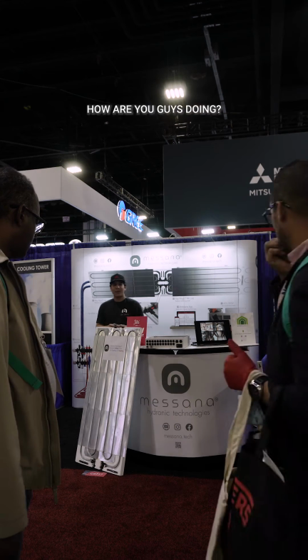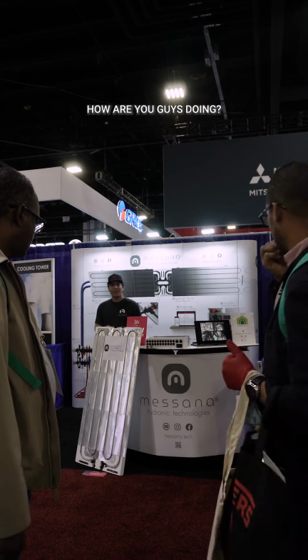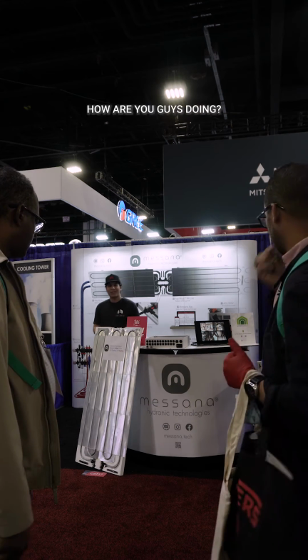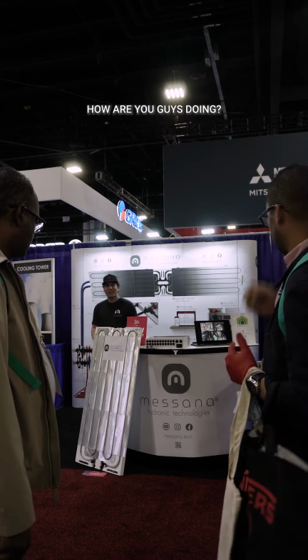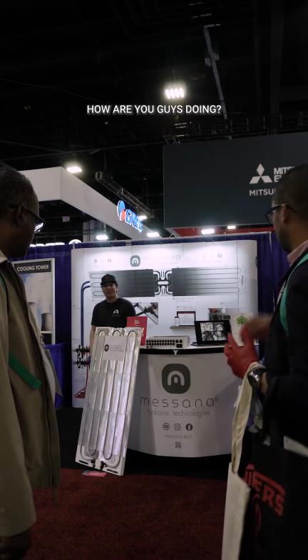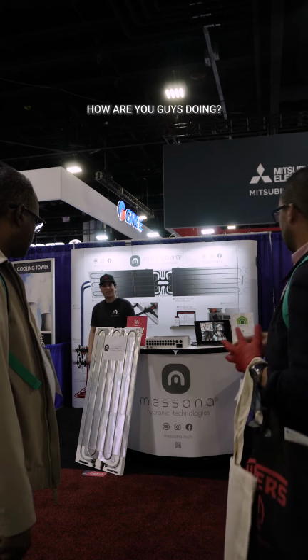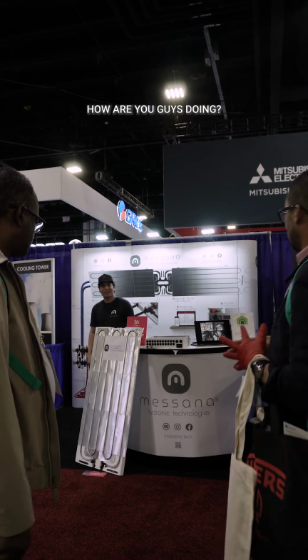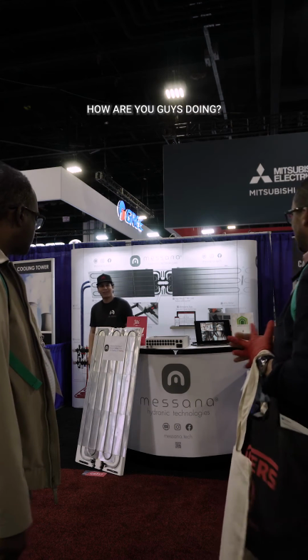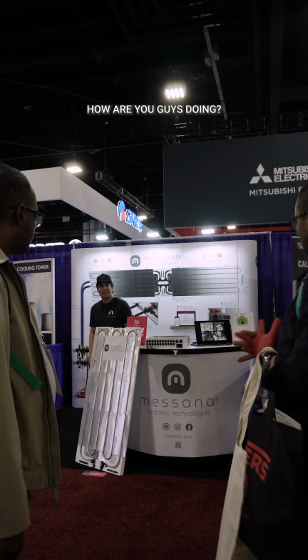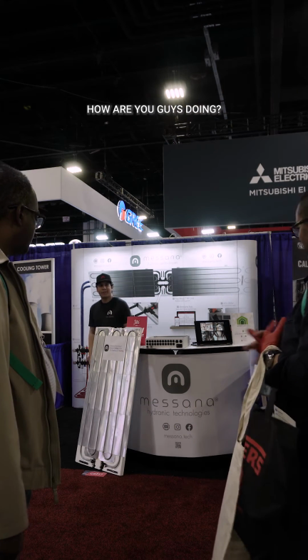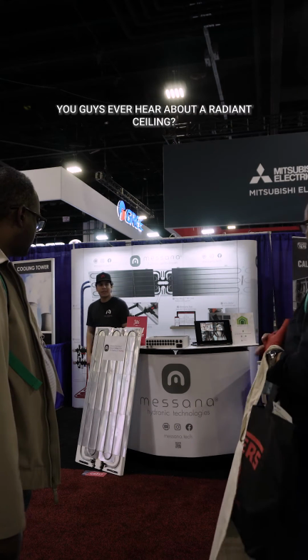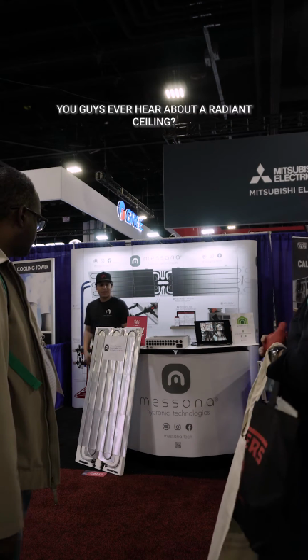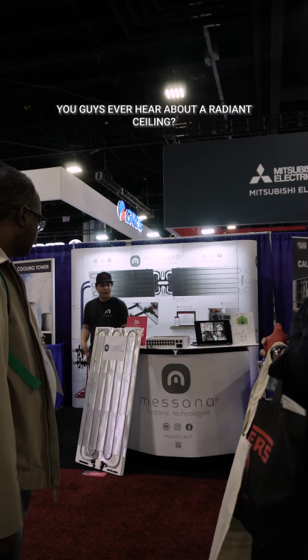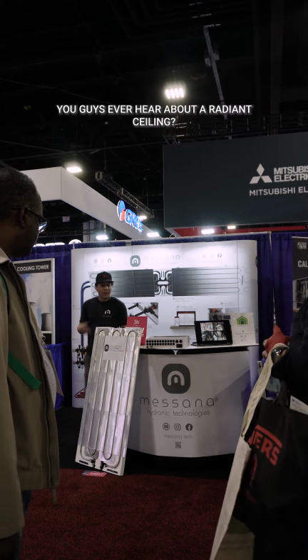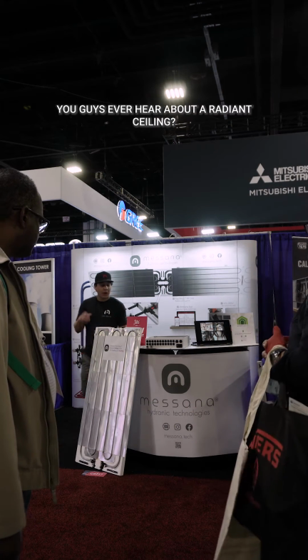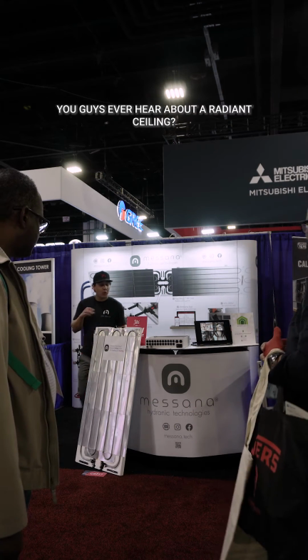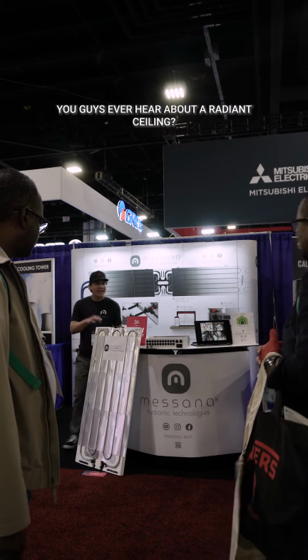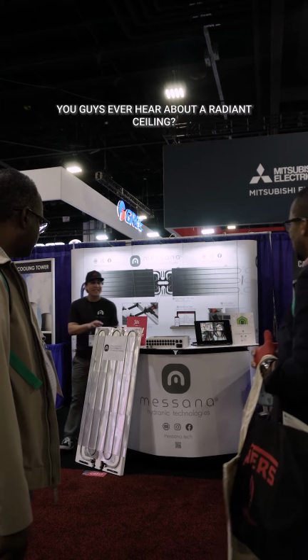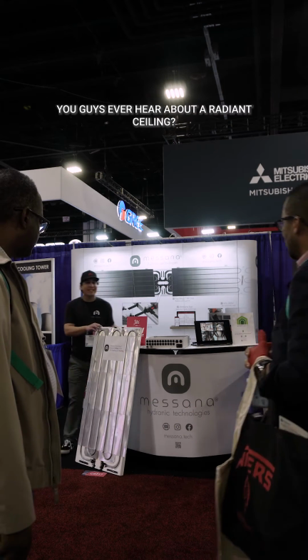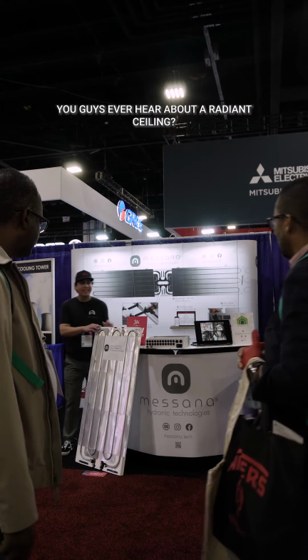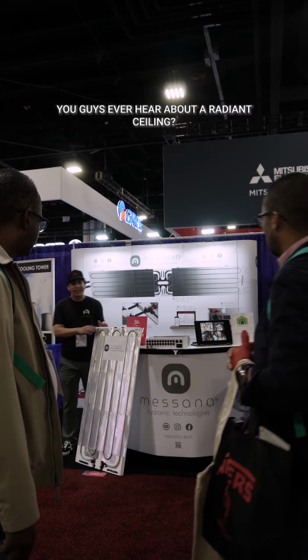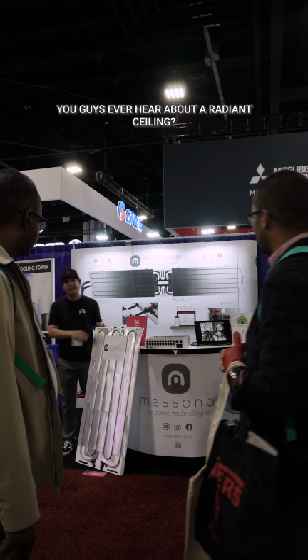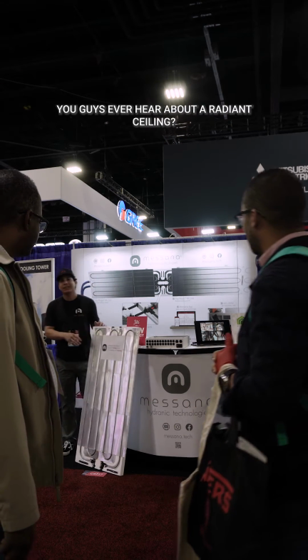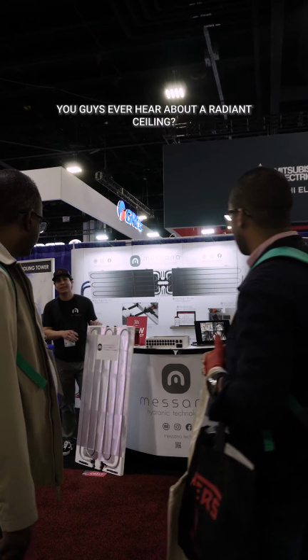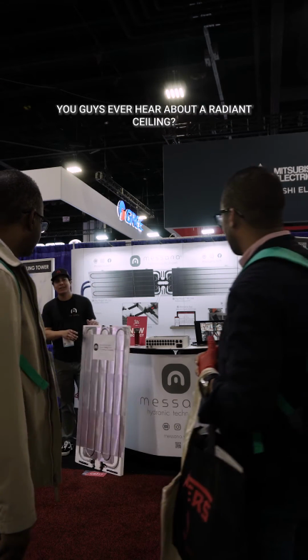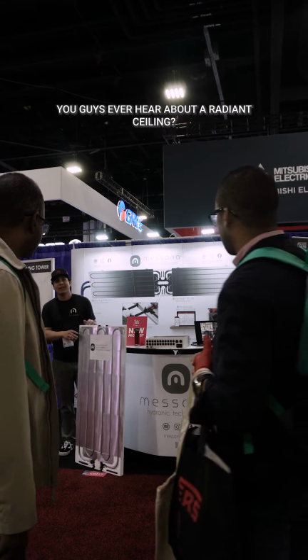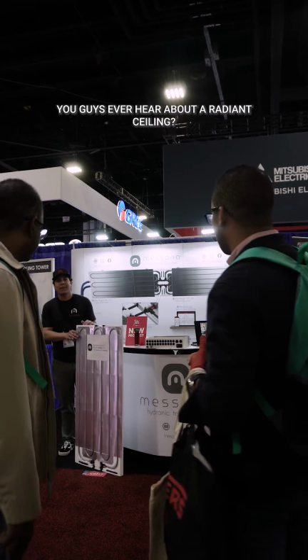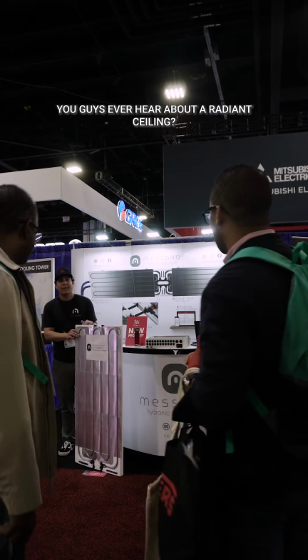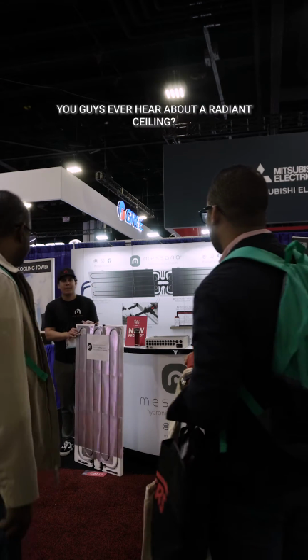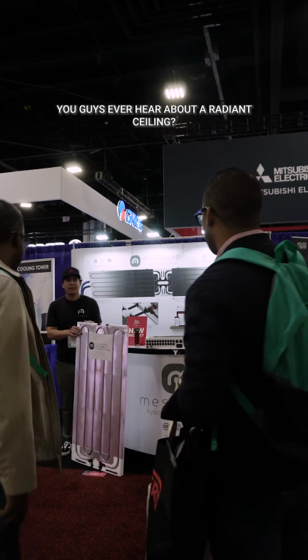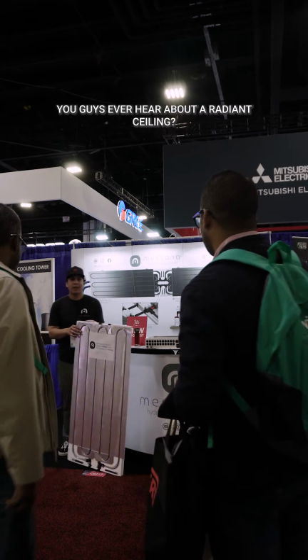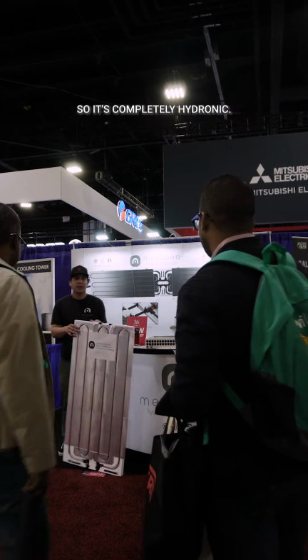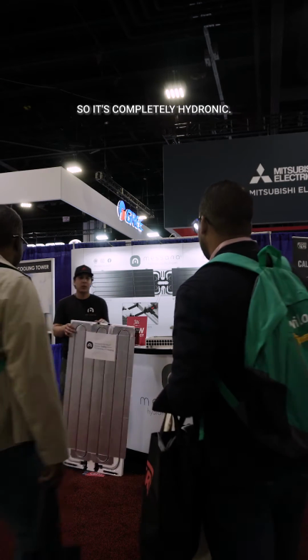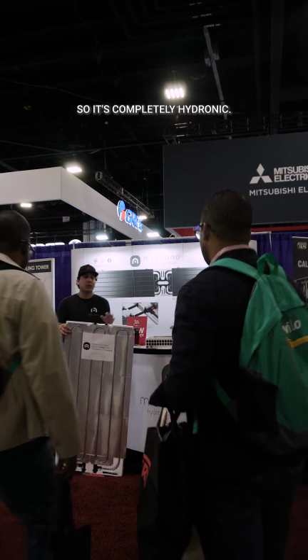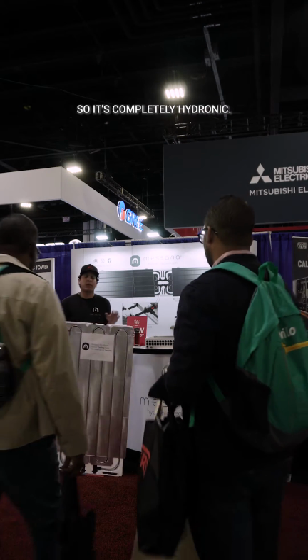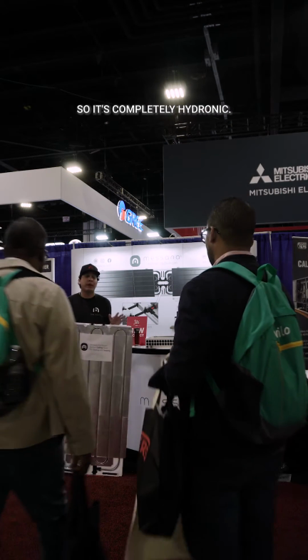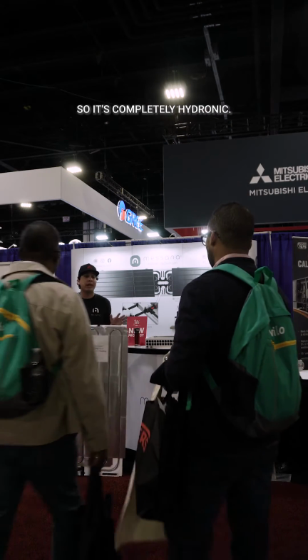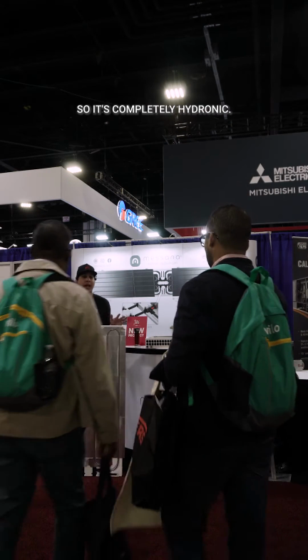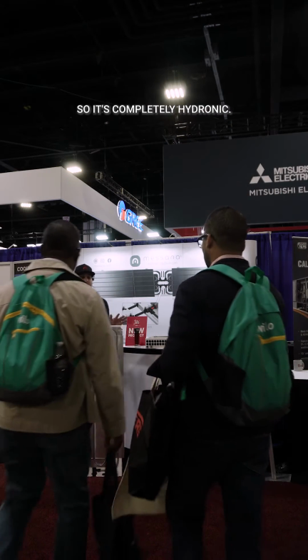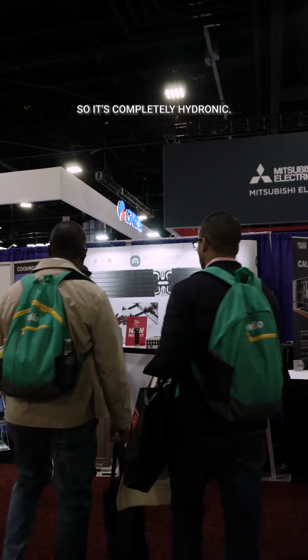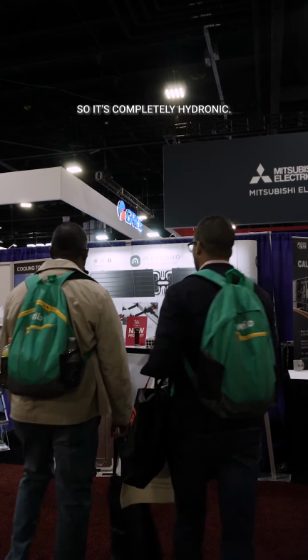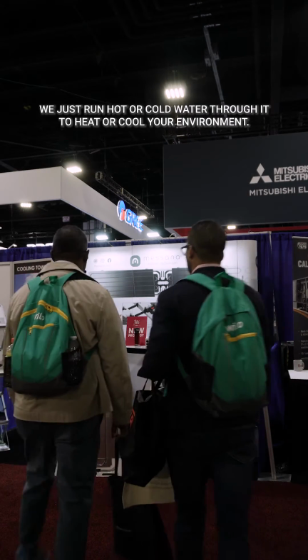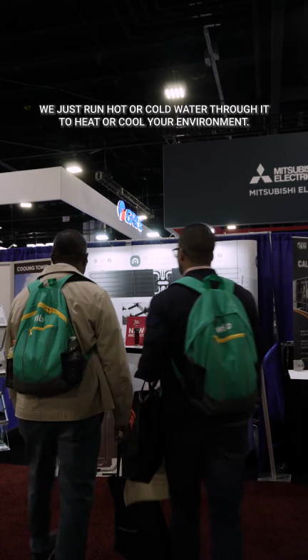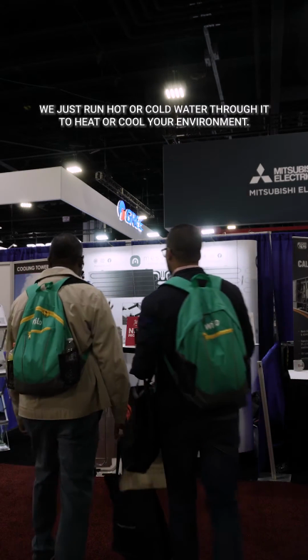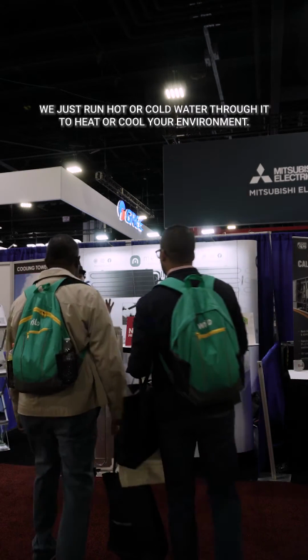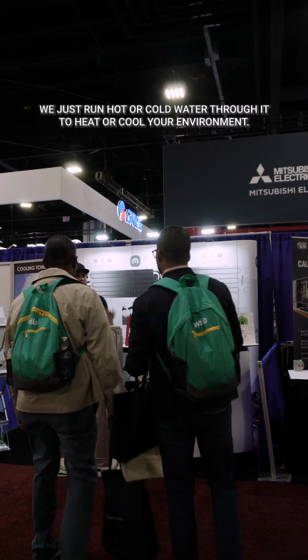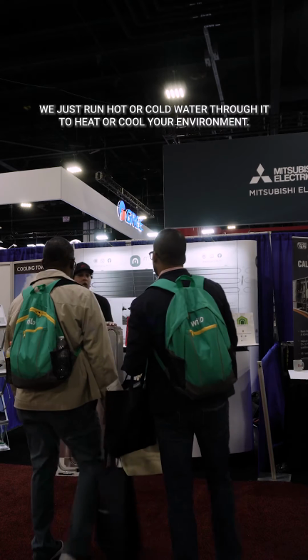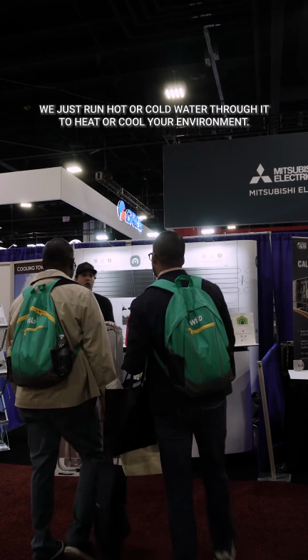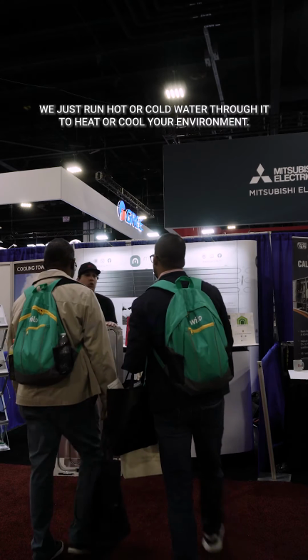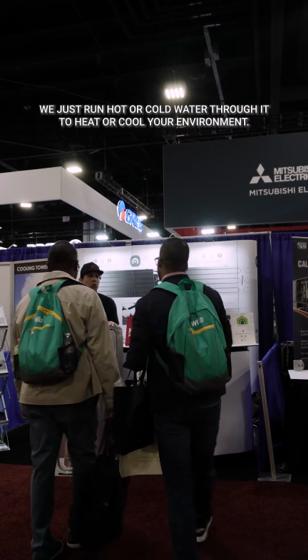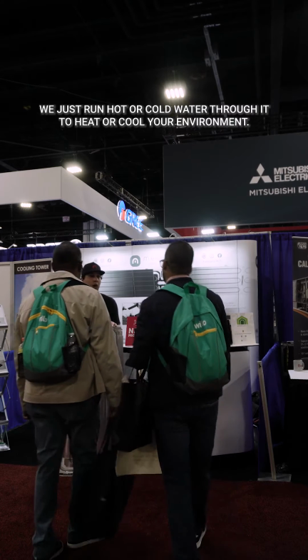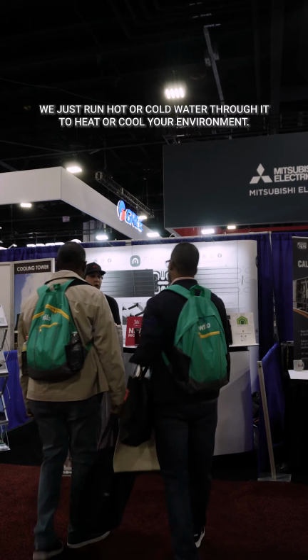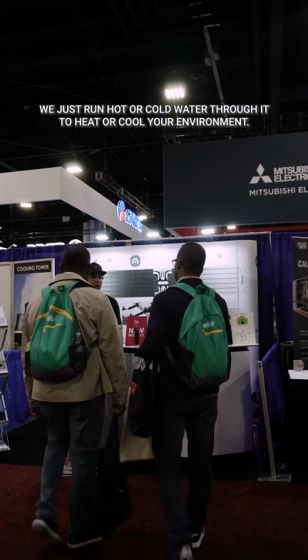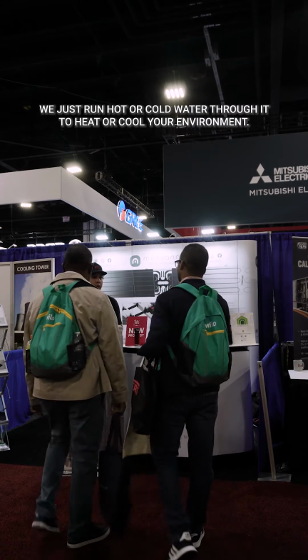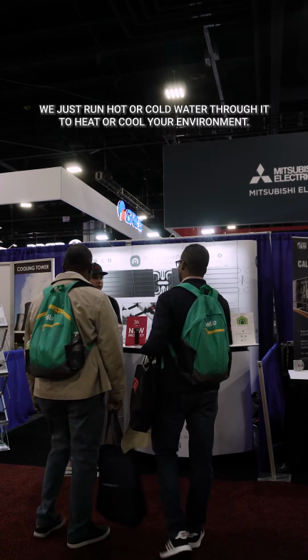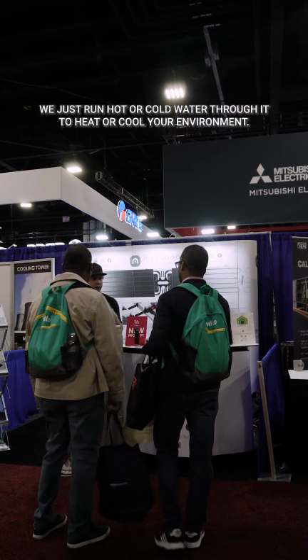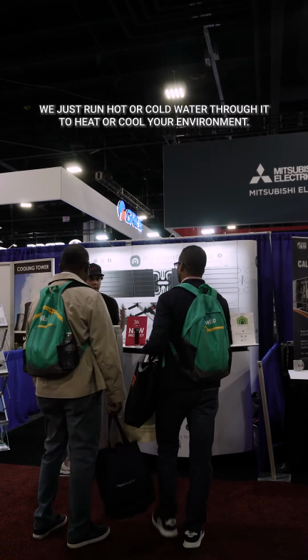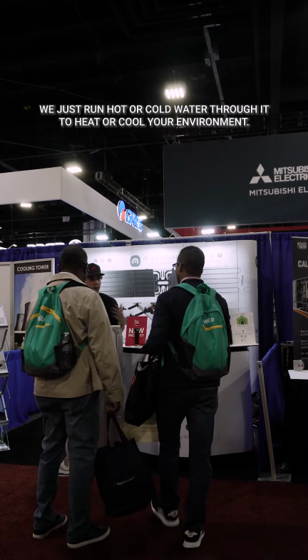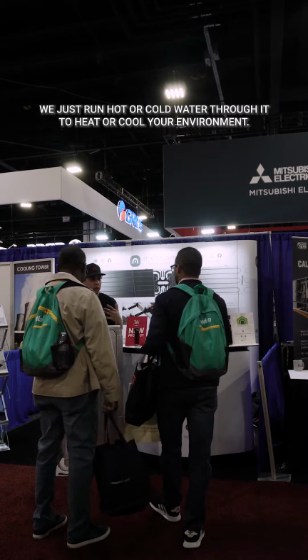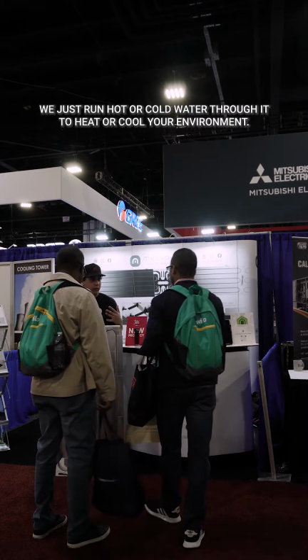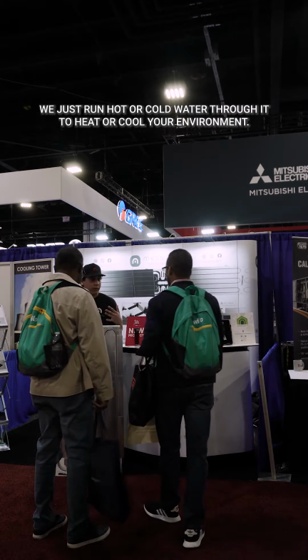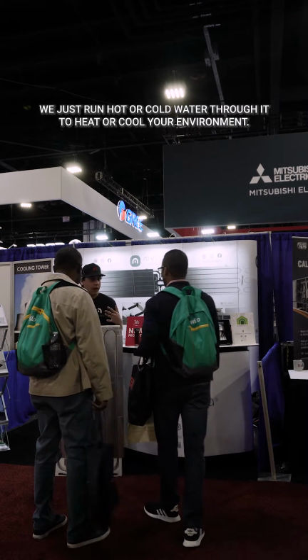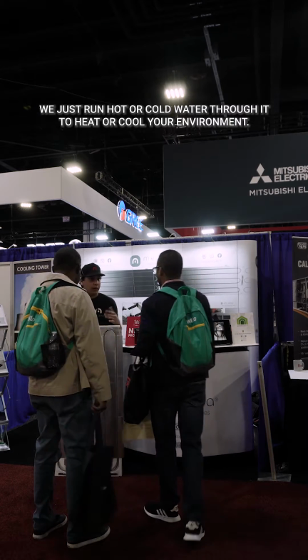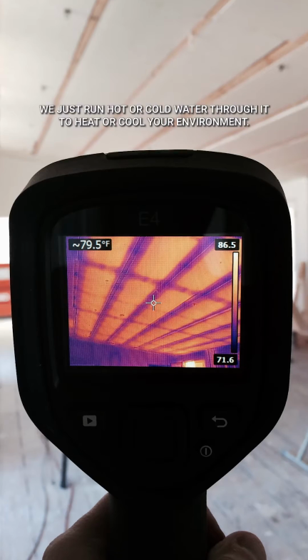How are you guys doing? Did you guys ever hear about a radiant ceiling? So it's completely hydronic — we just run hot or cold water through it to heat or cool your environment.